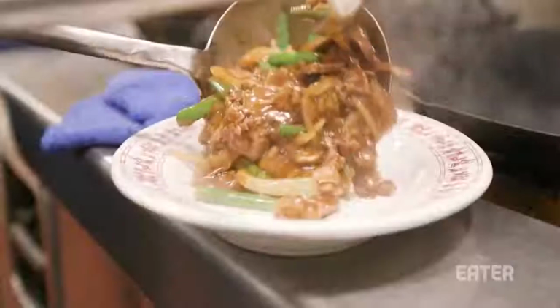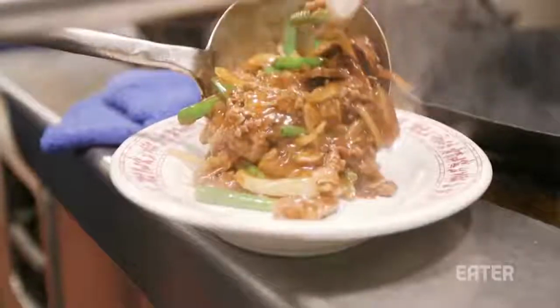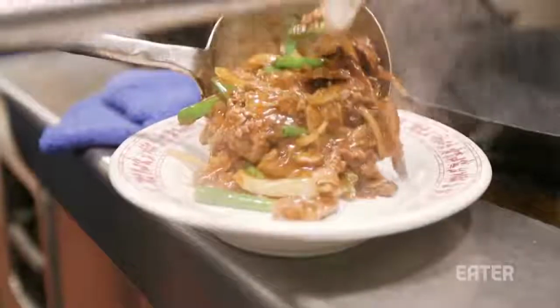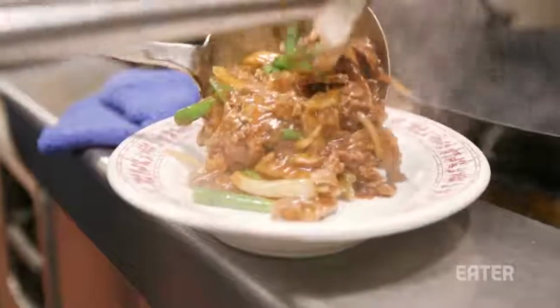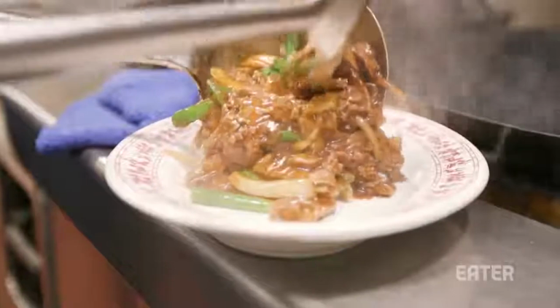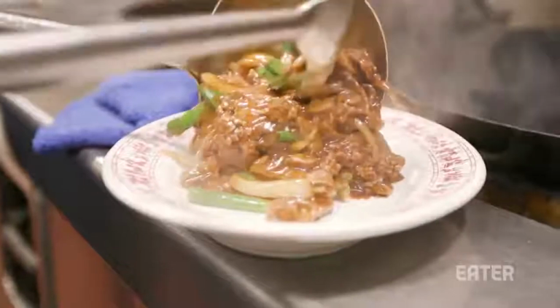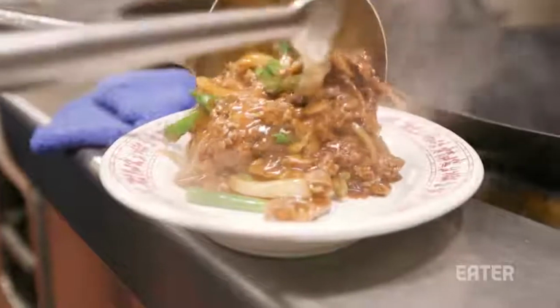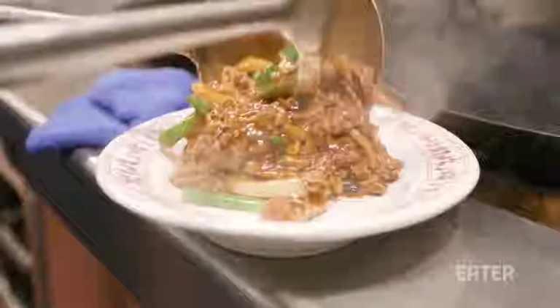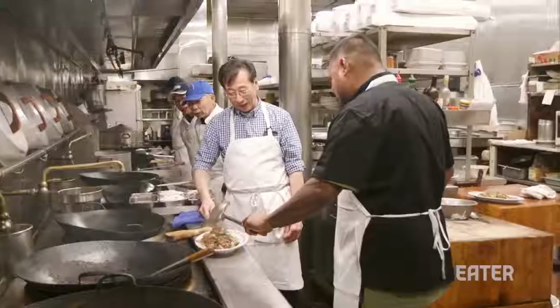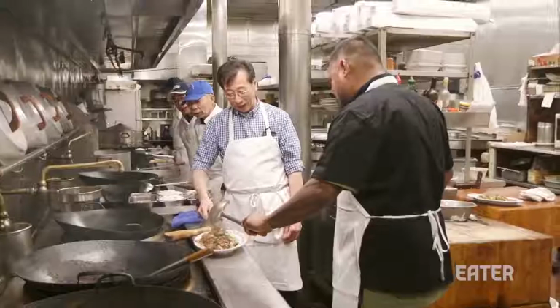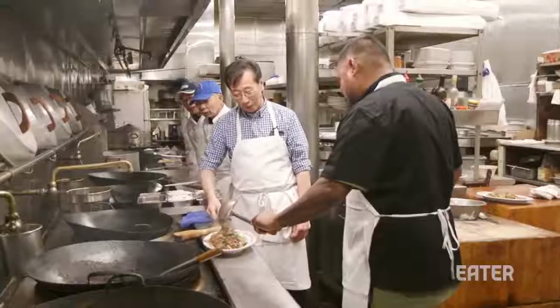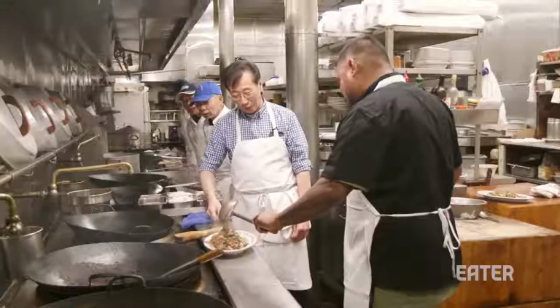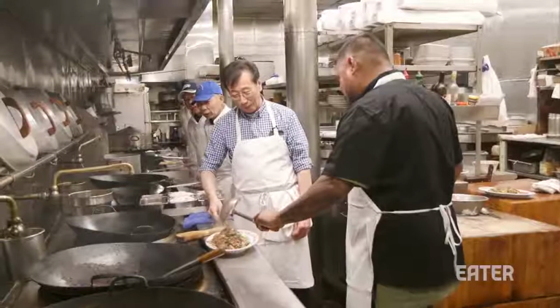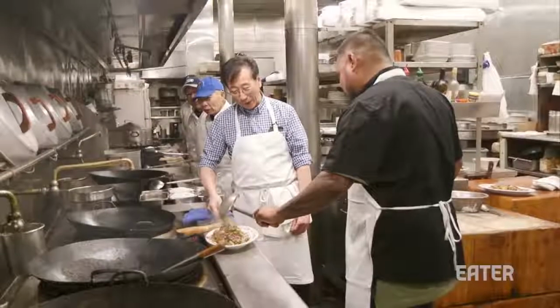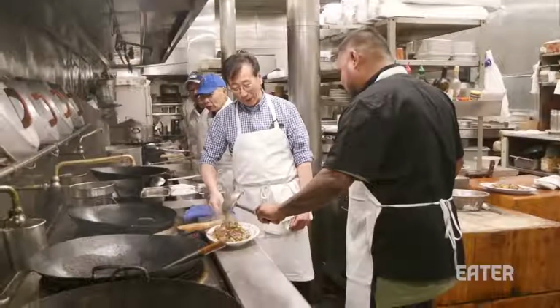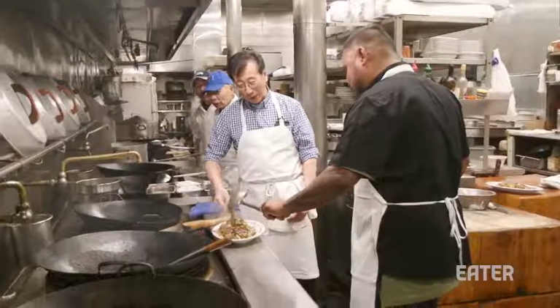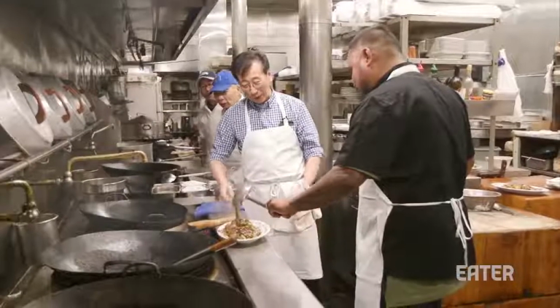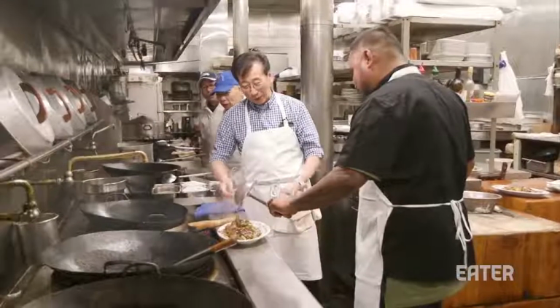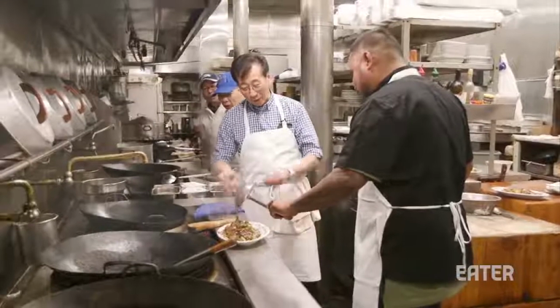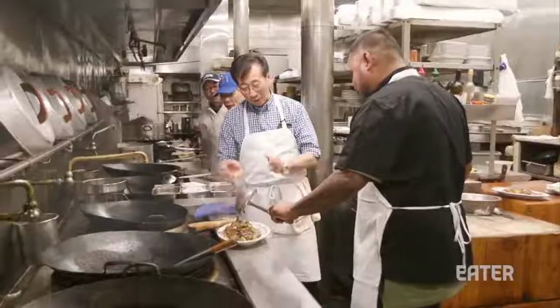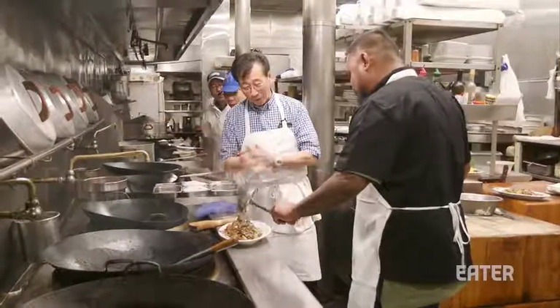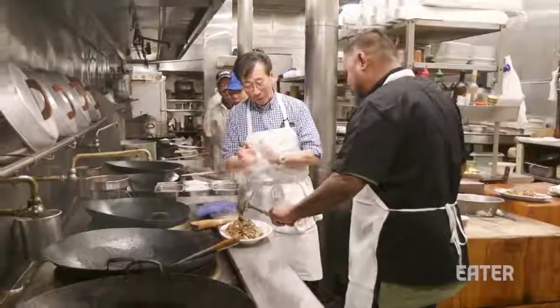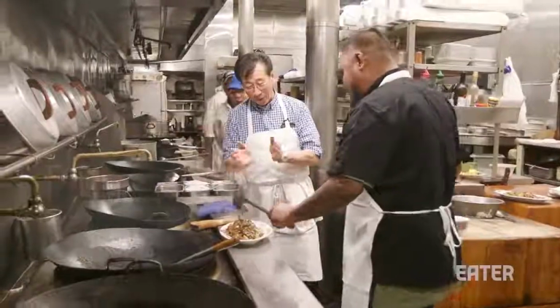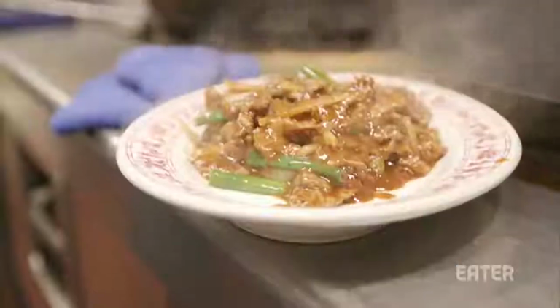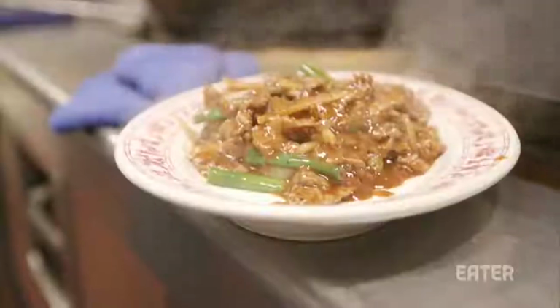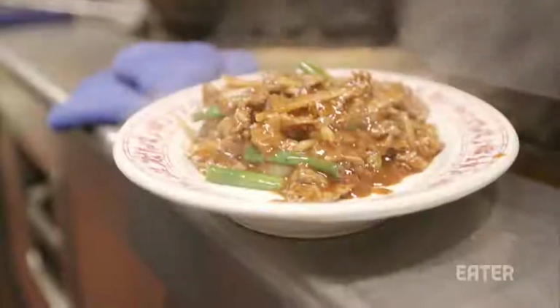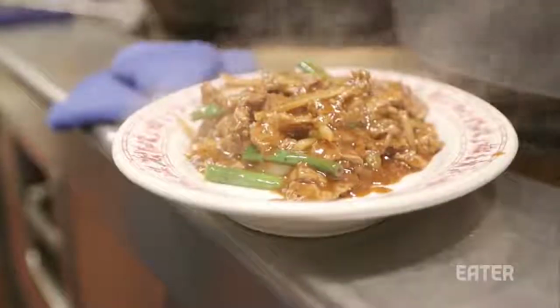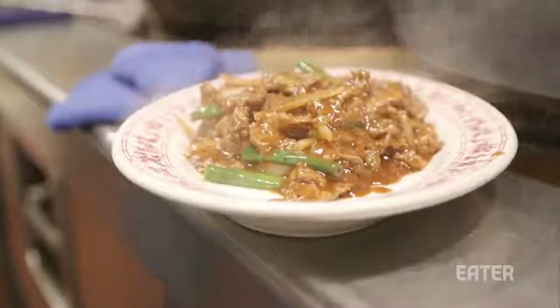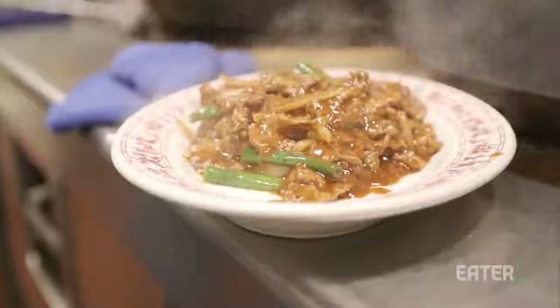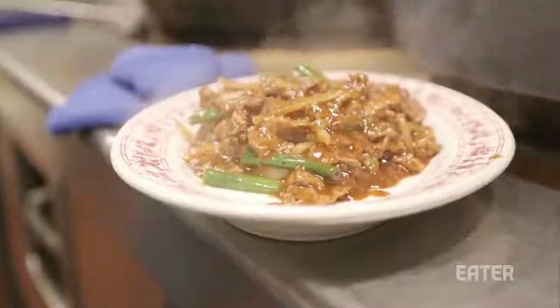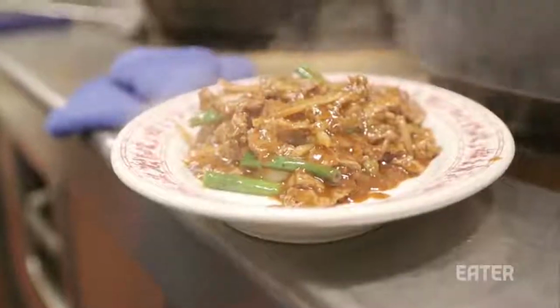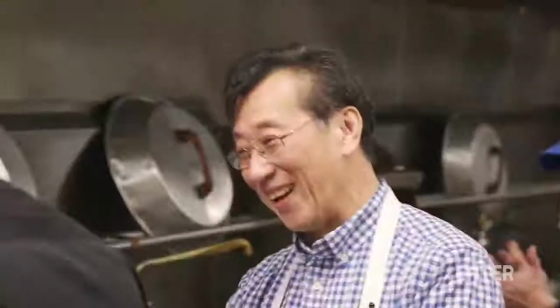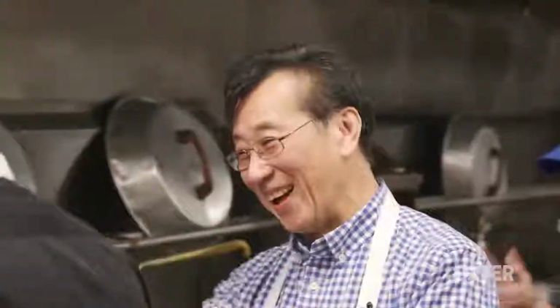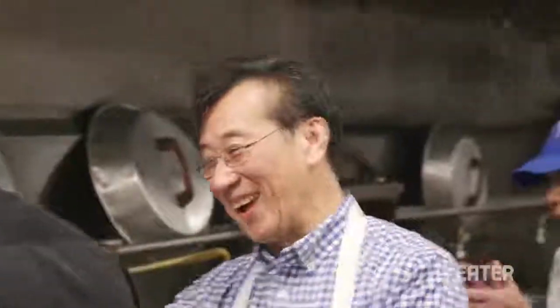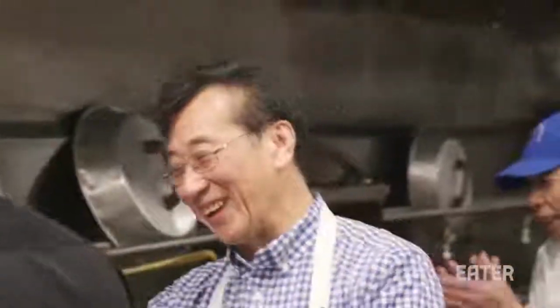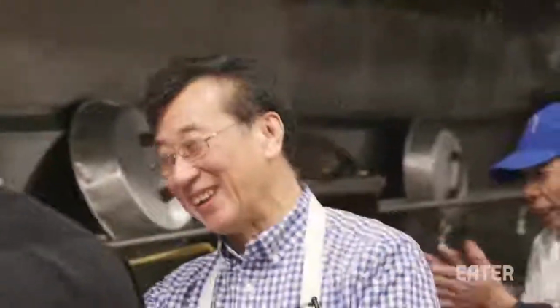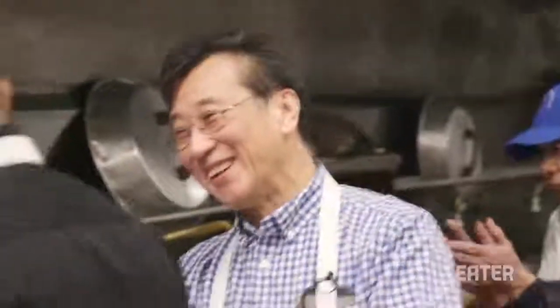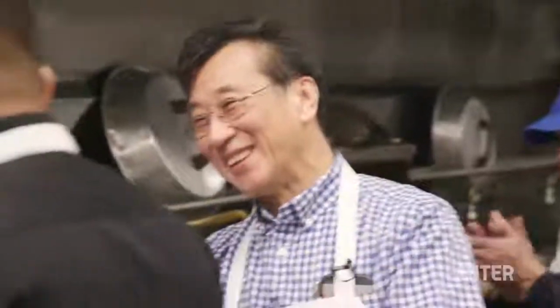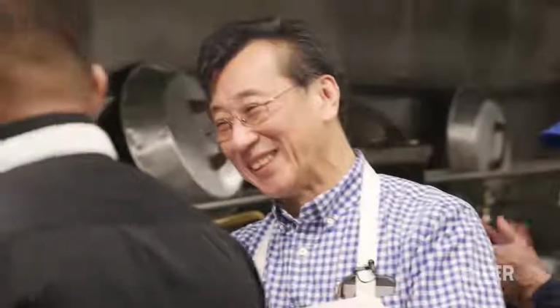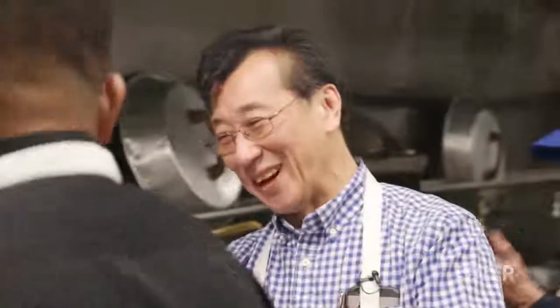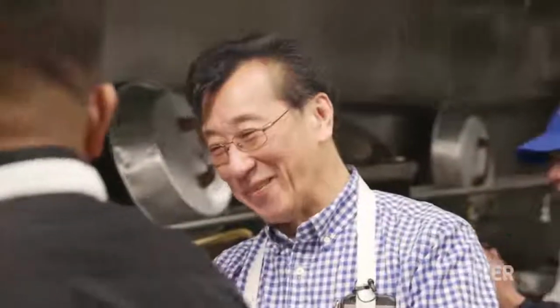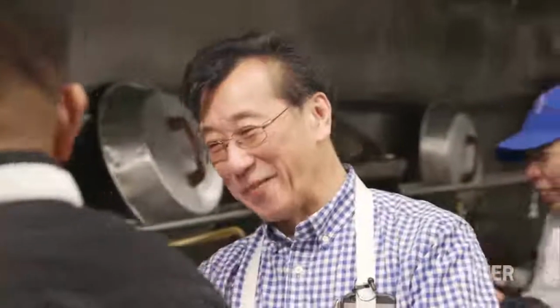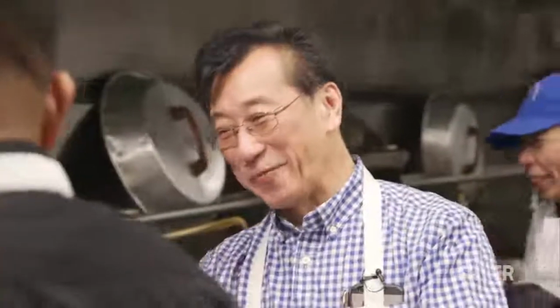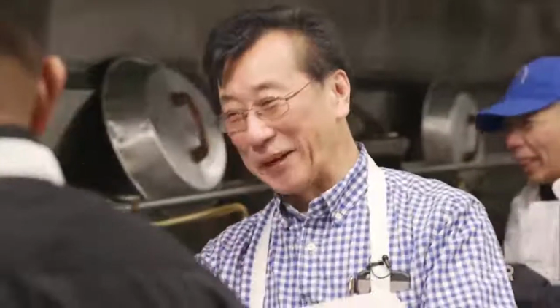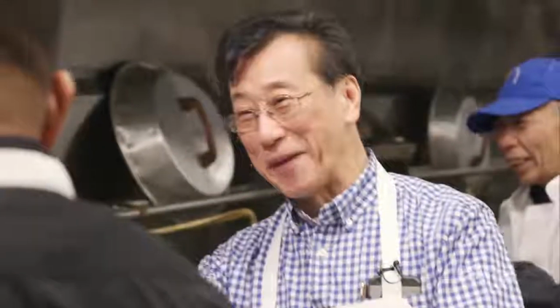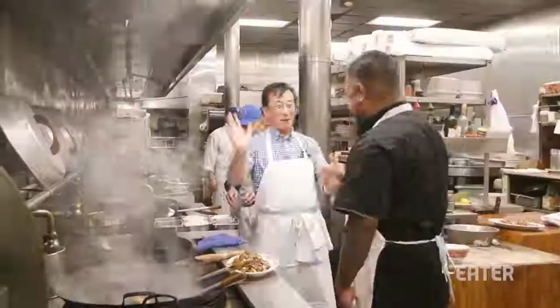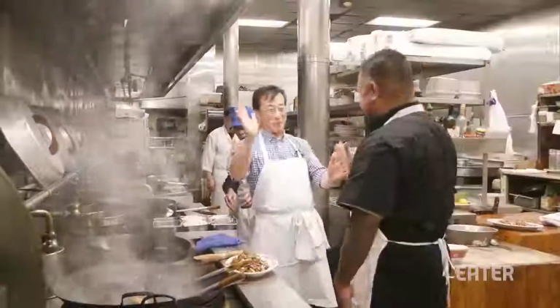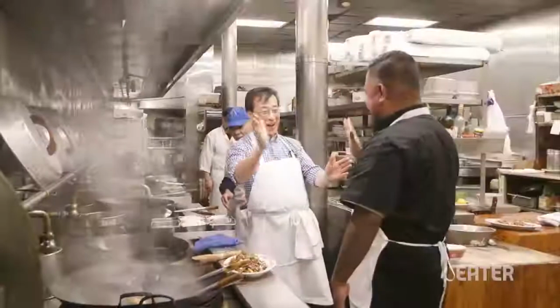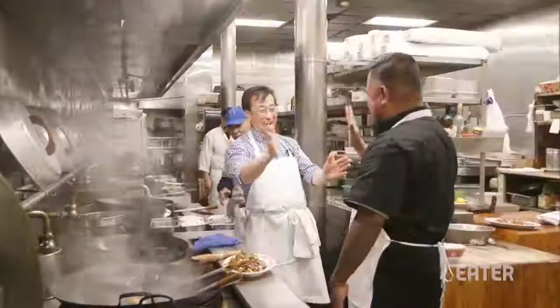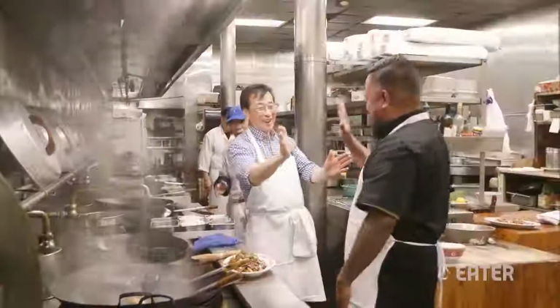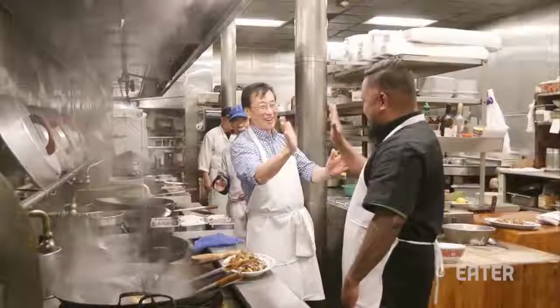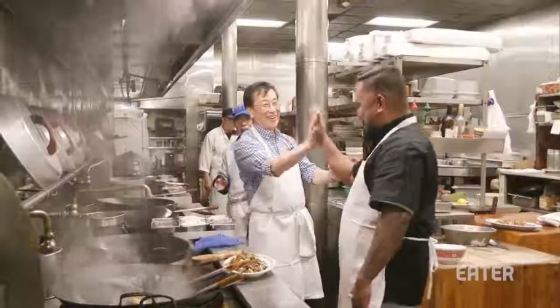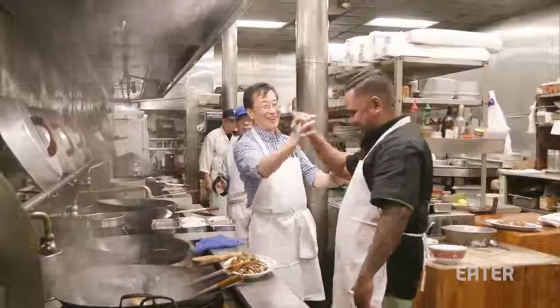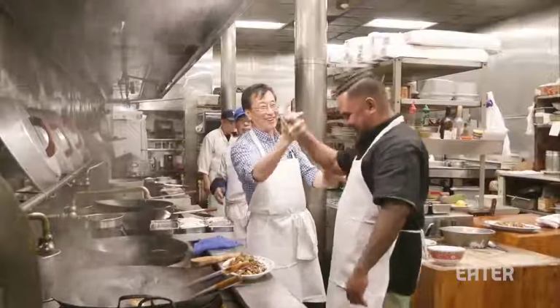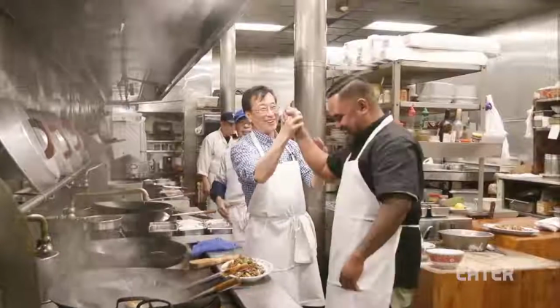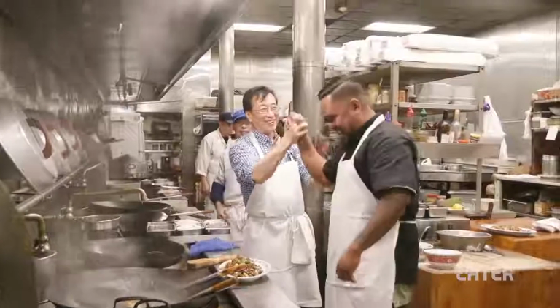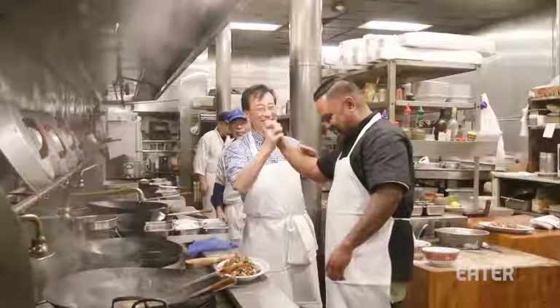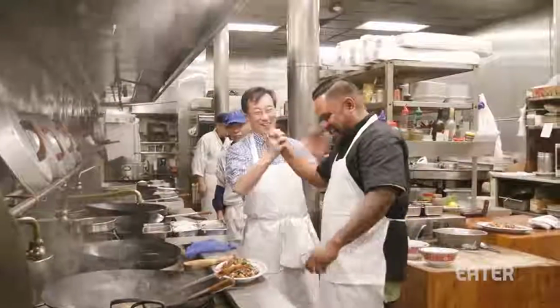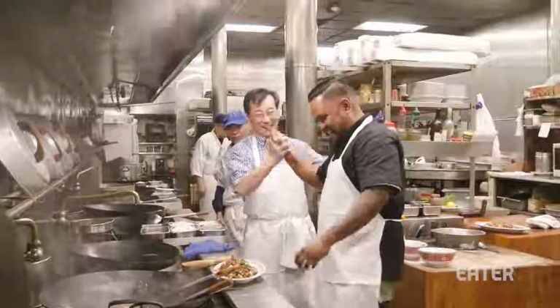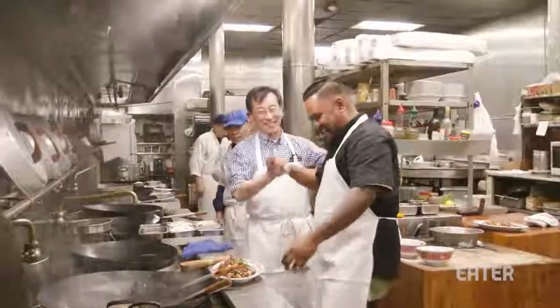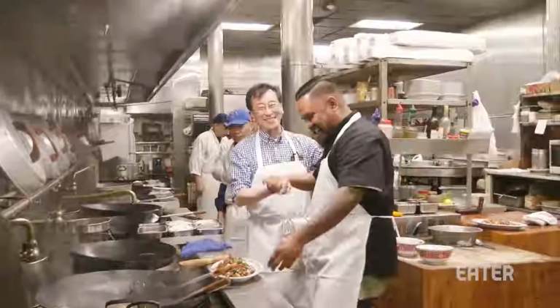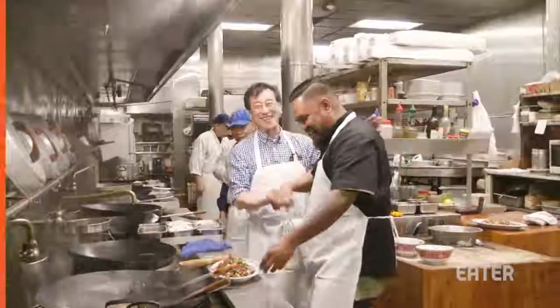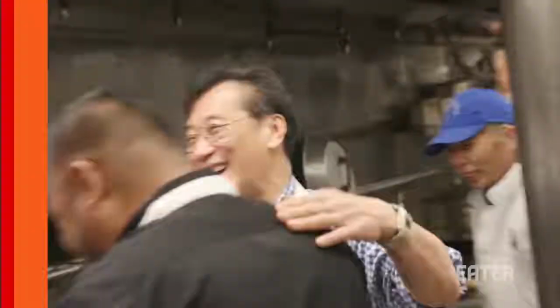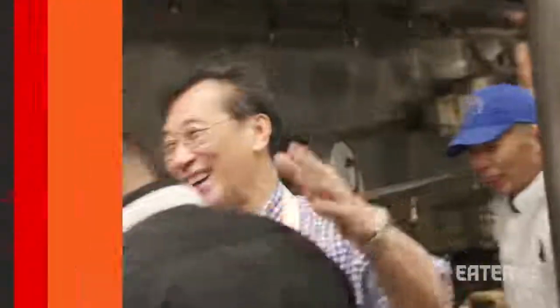That looks beautiful. Wow. That's right. All right!